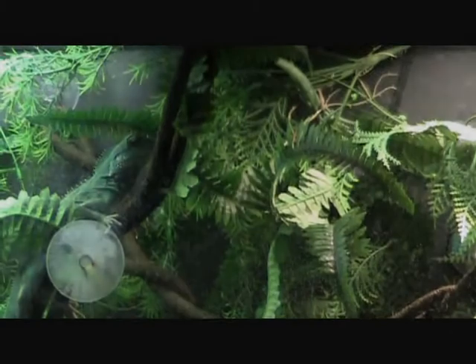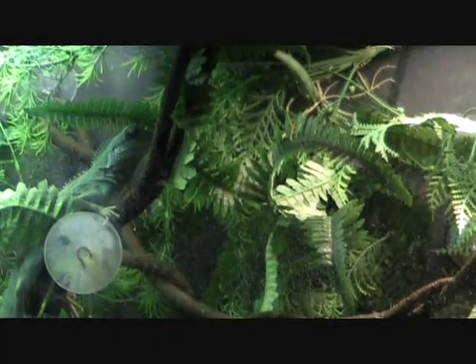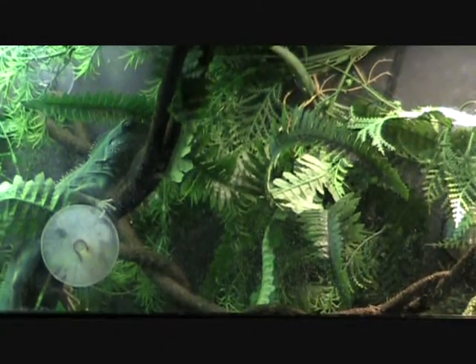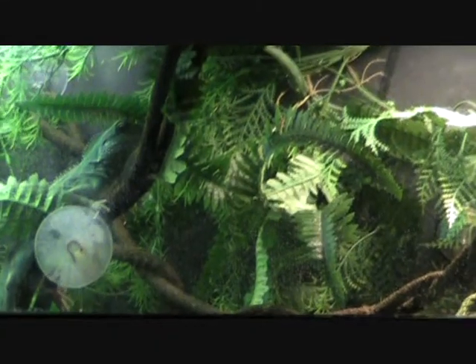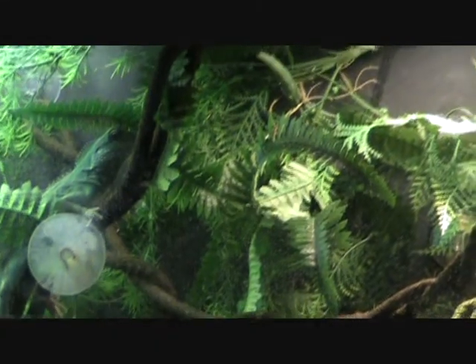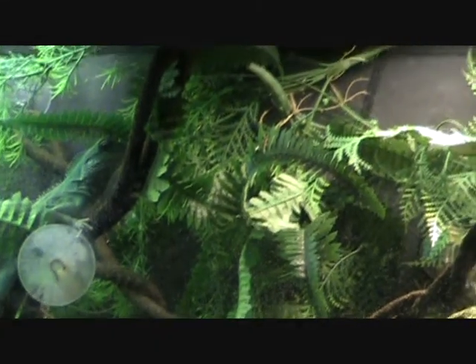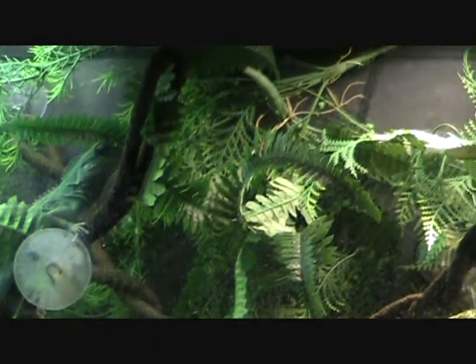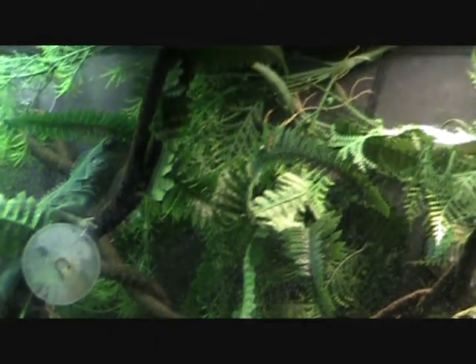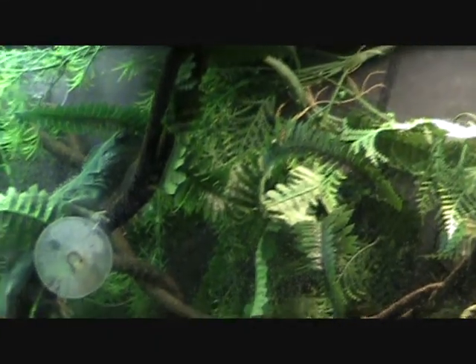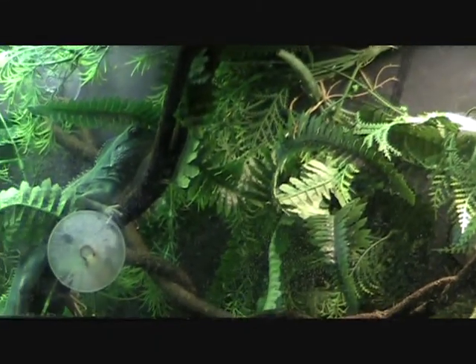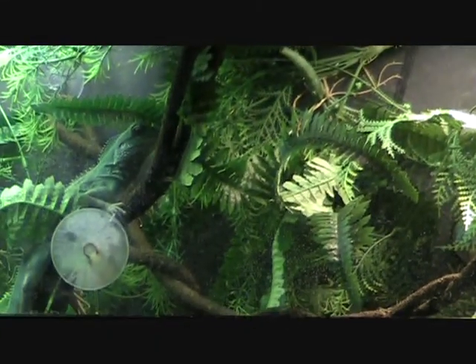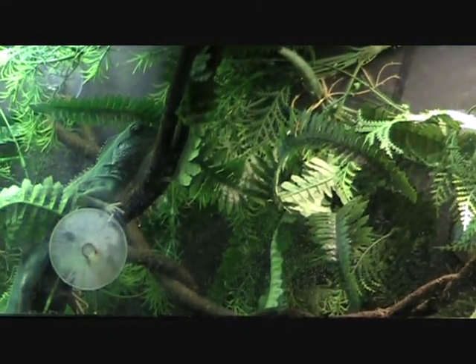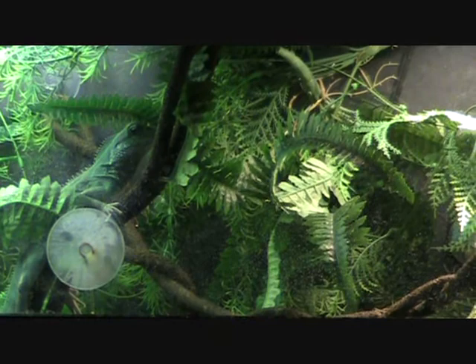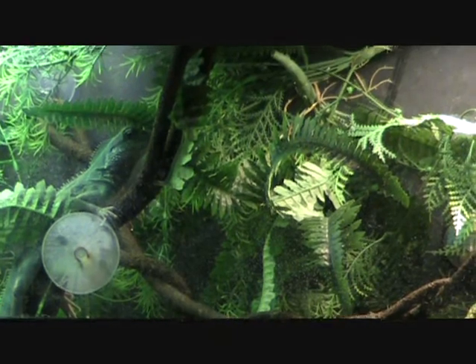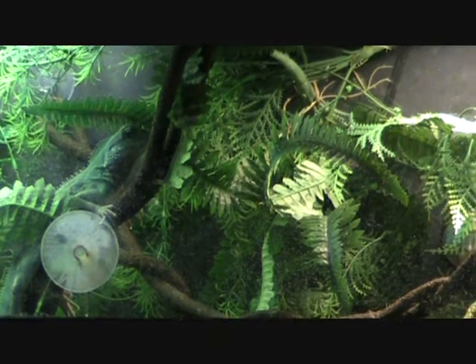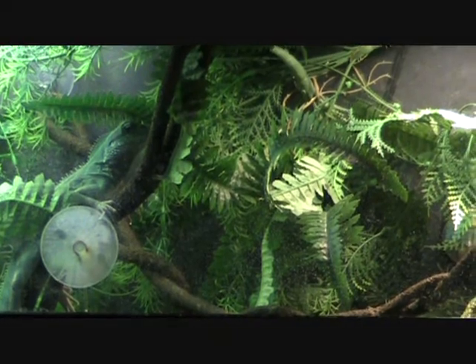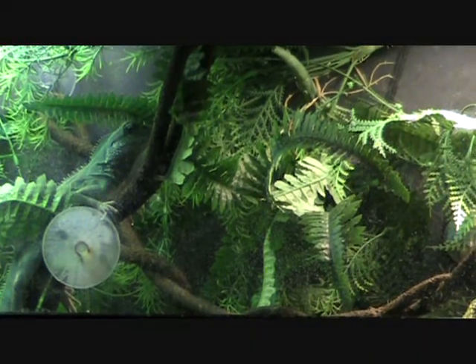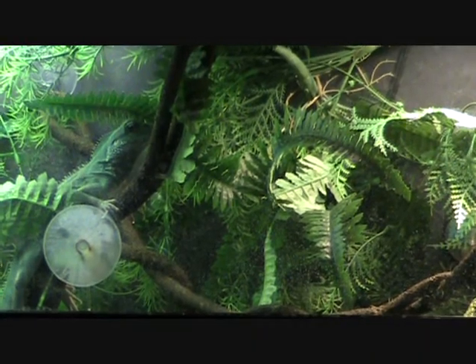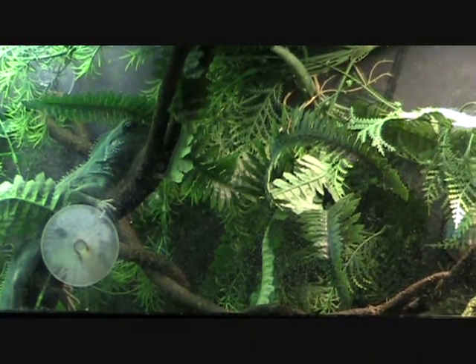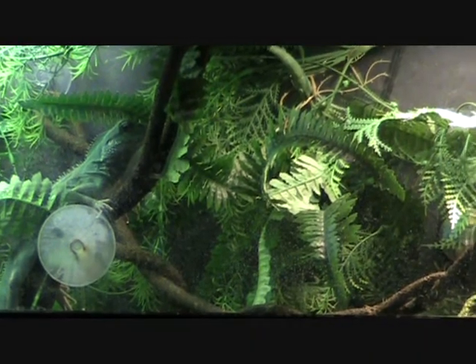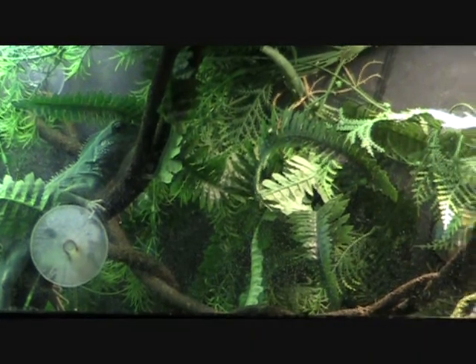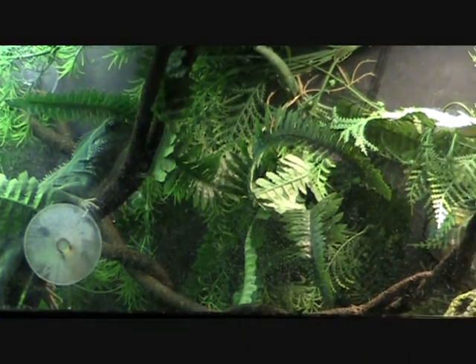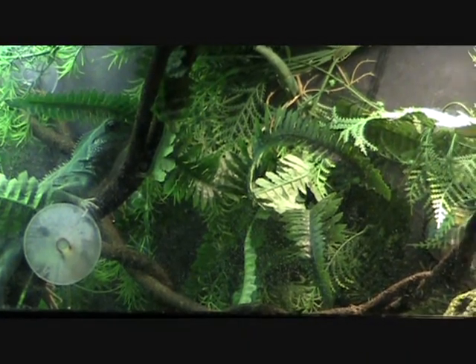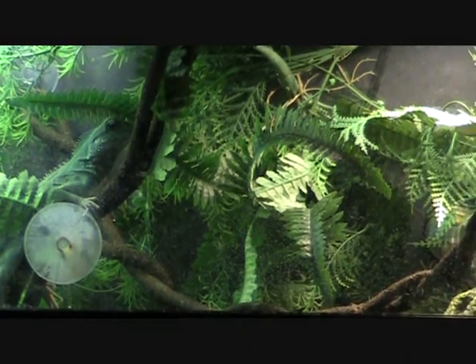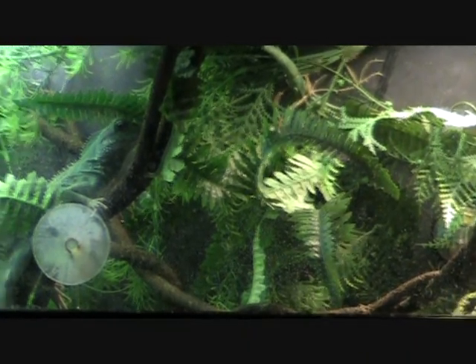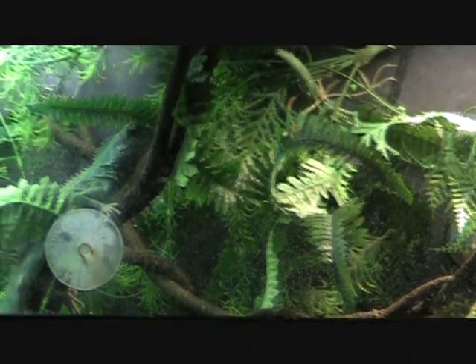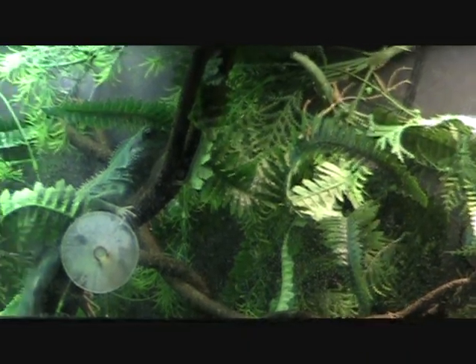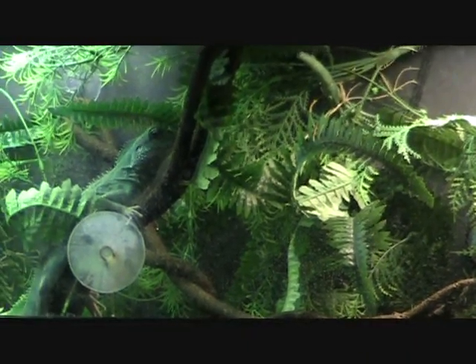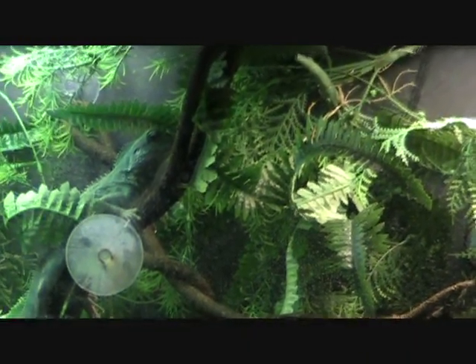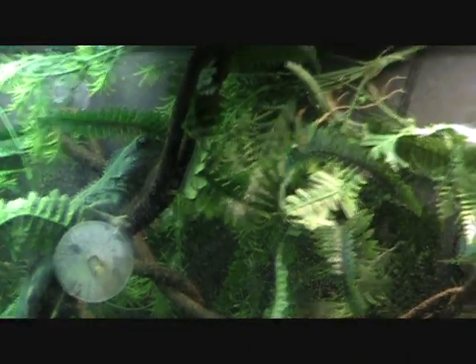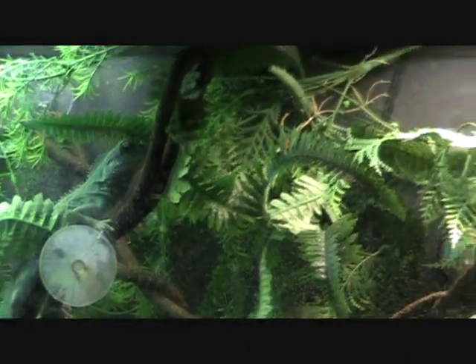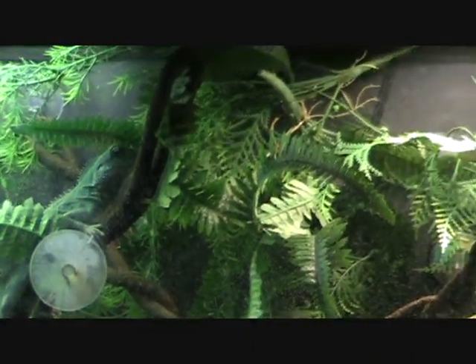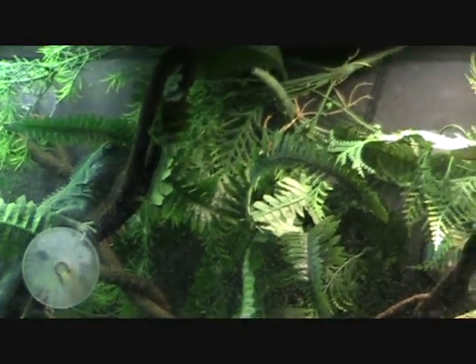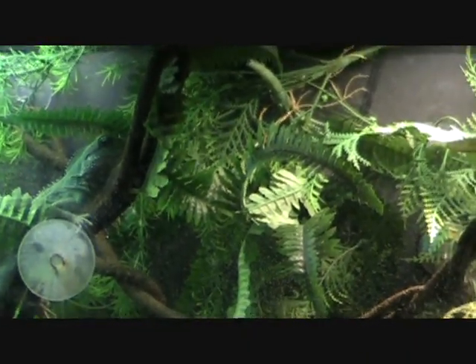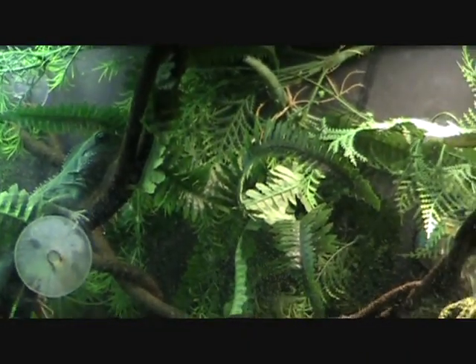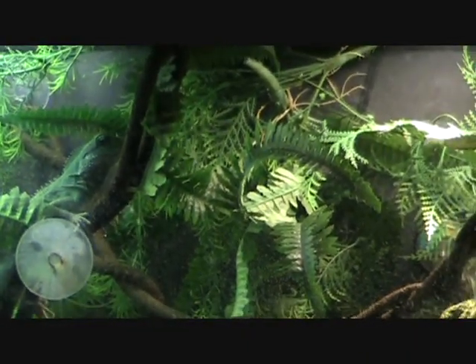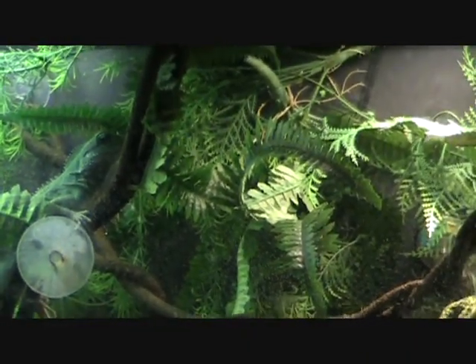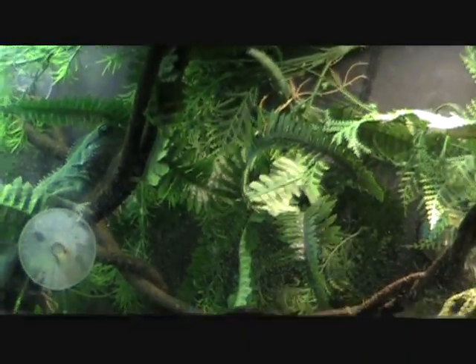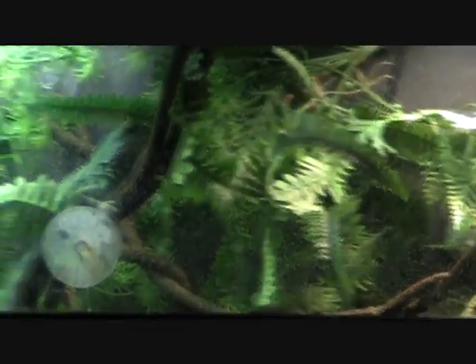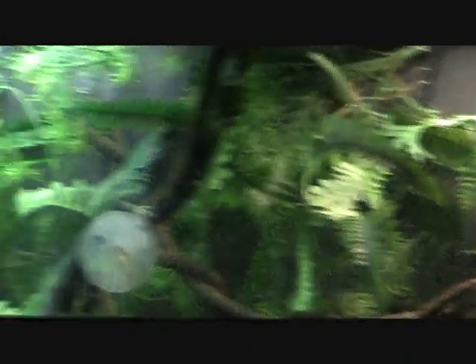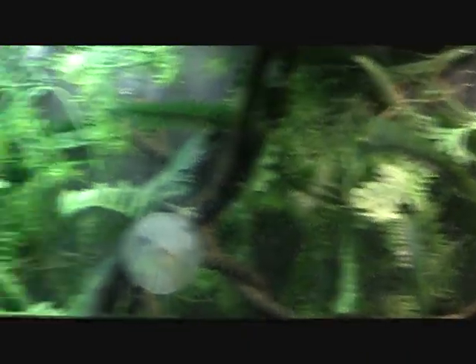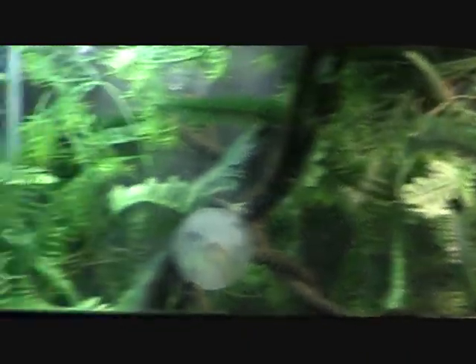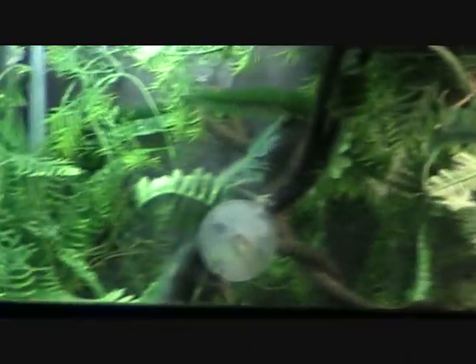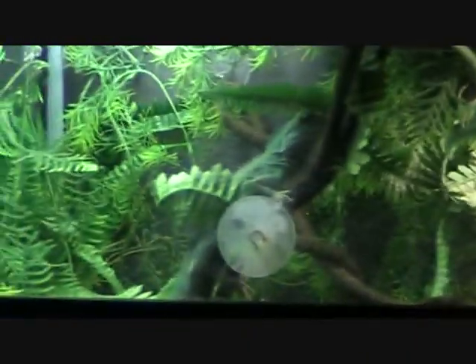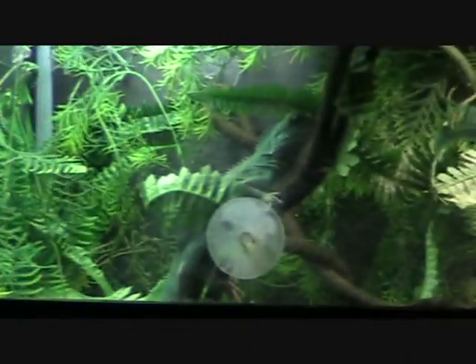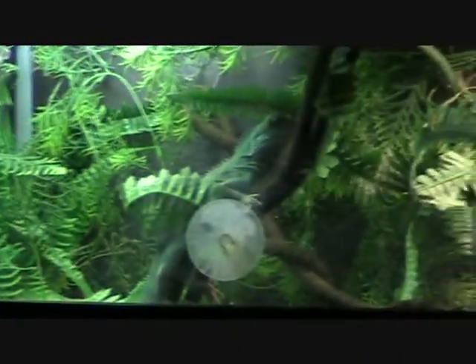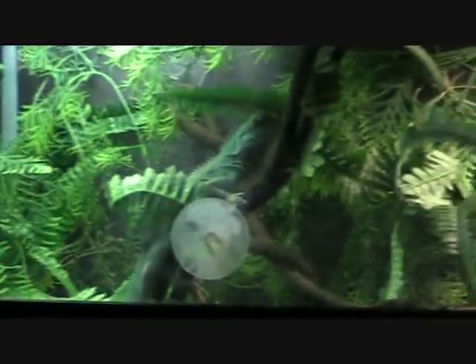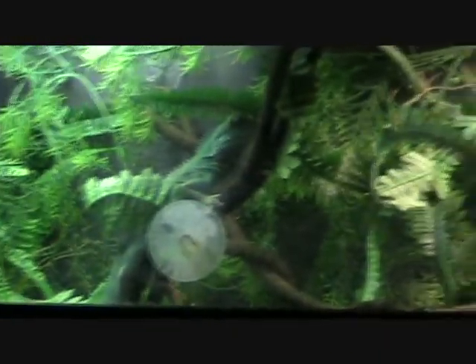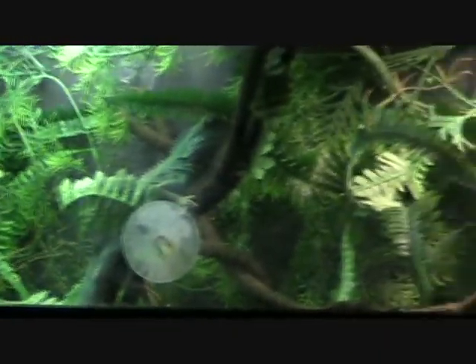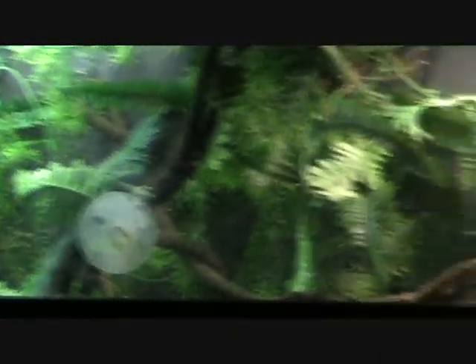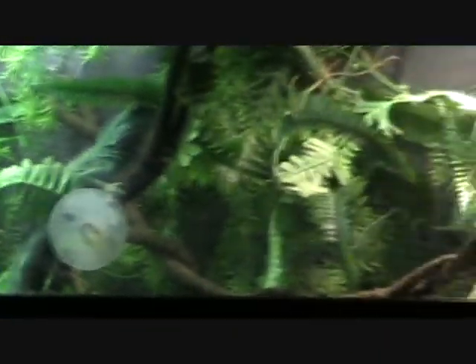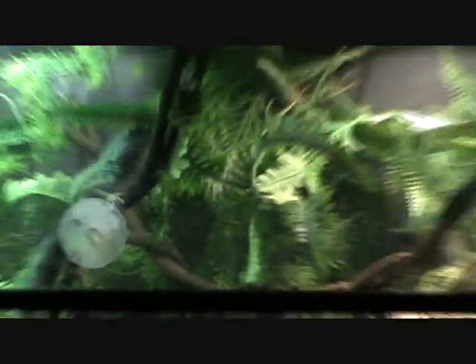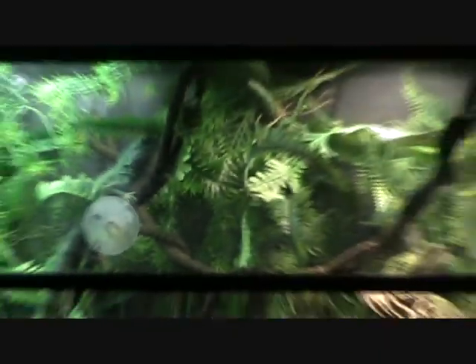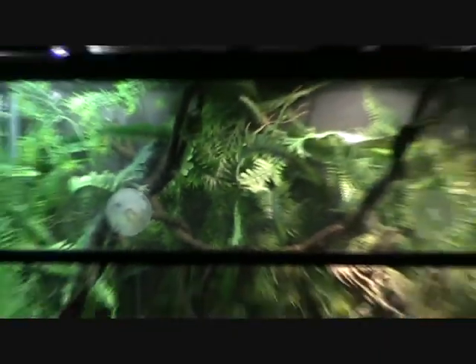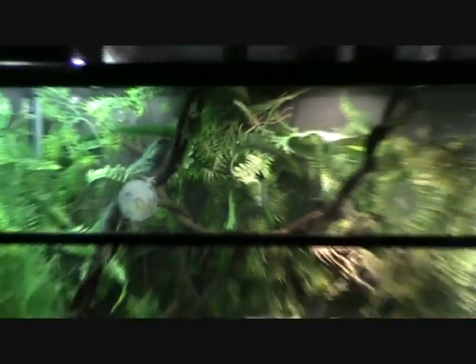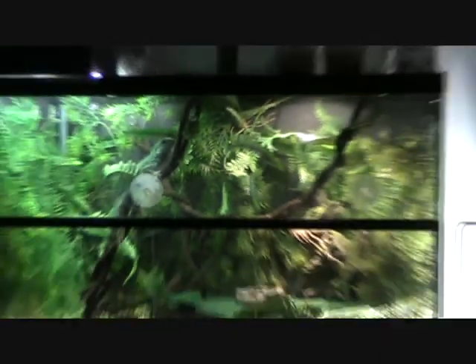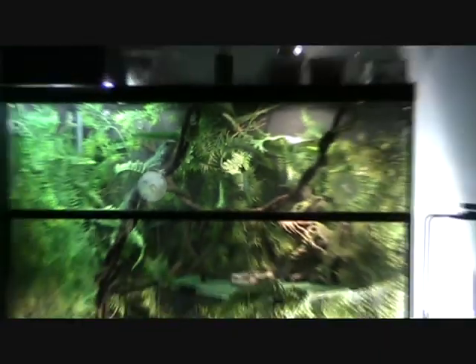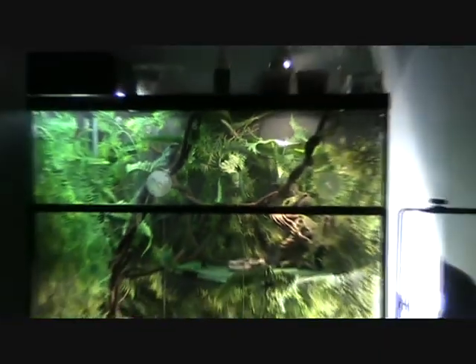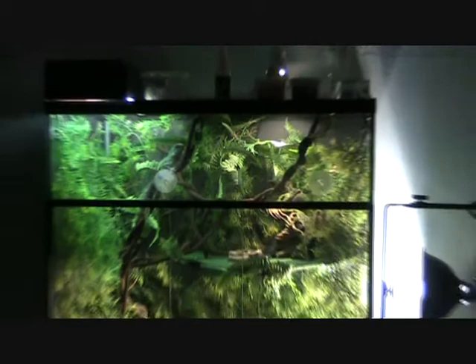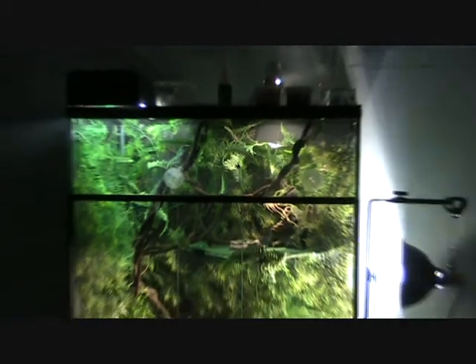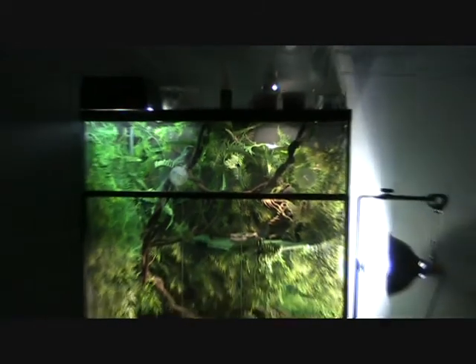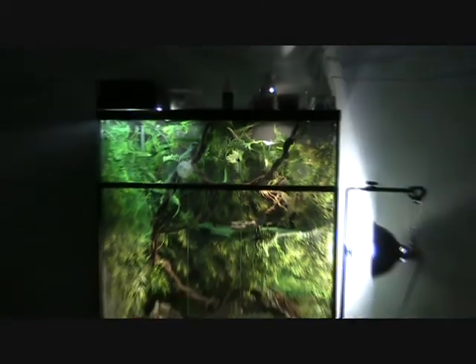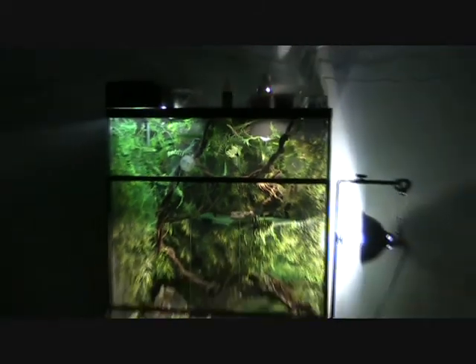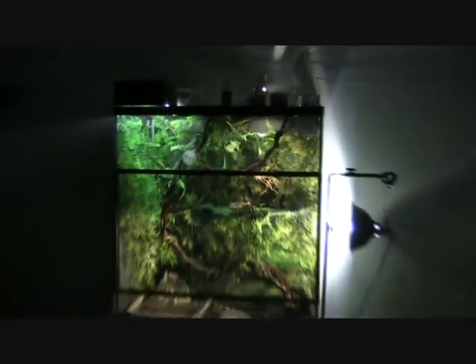Hello everyone, this is Andrilikas and welcome to my introduction video to my Chinese Water Dragon and his complete habitat.